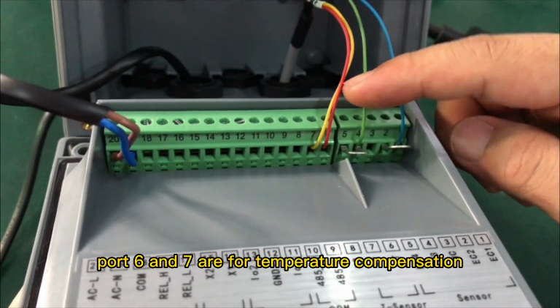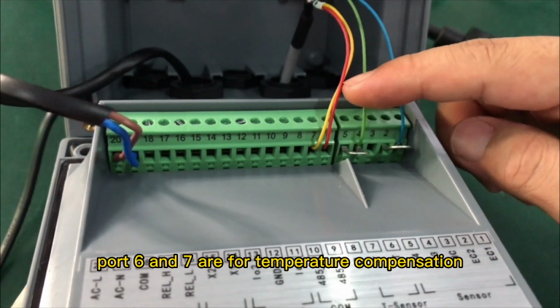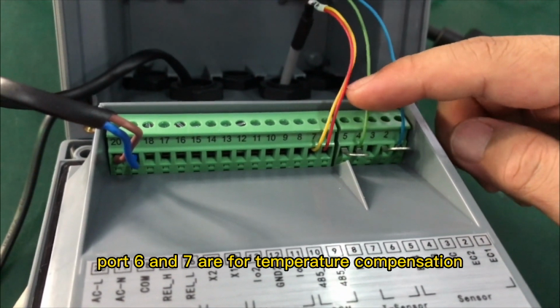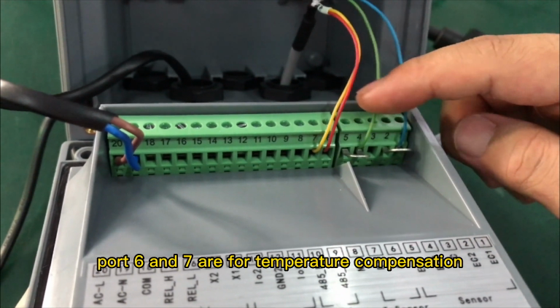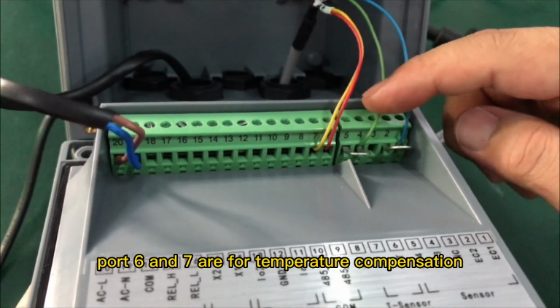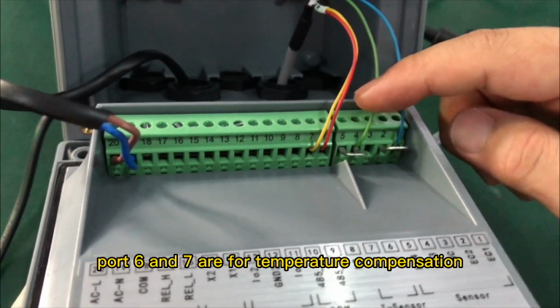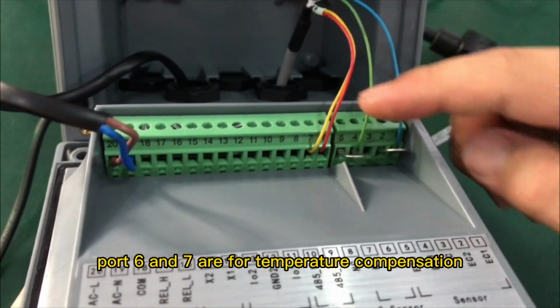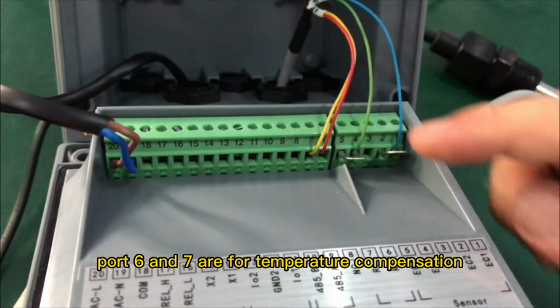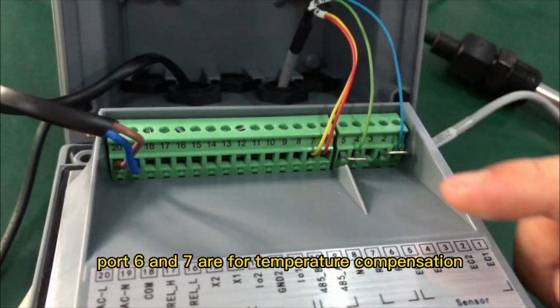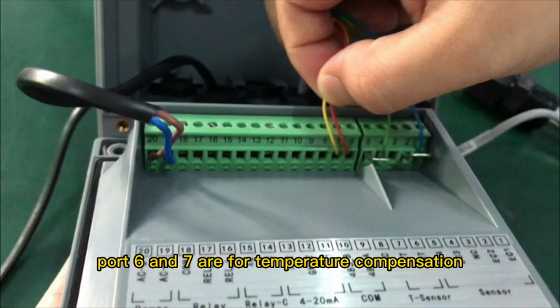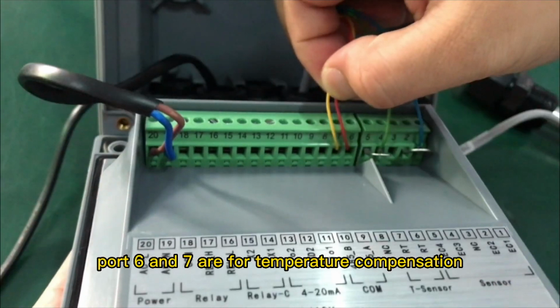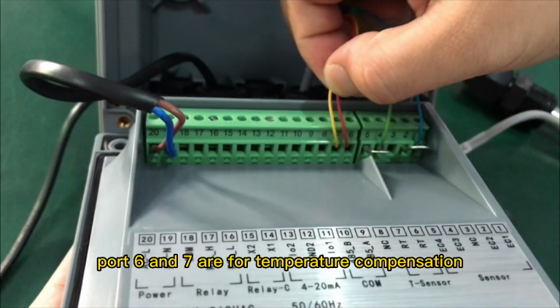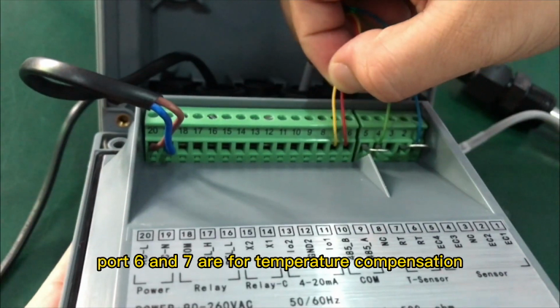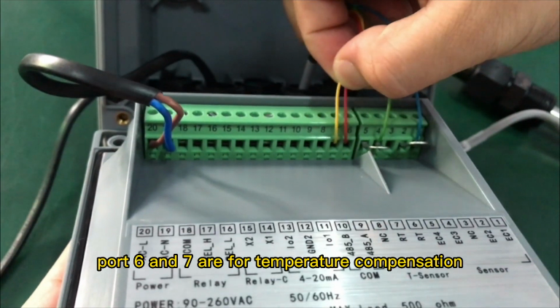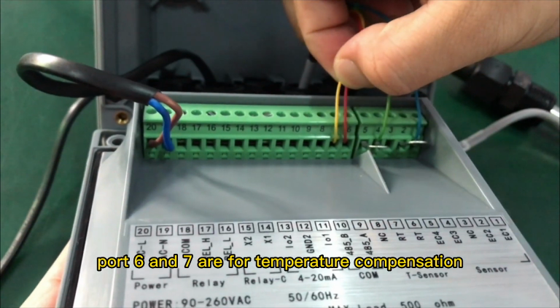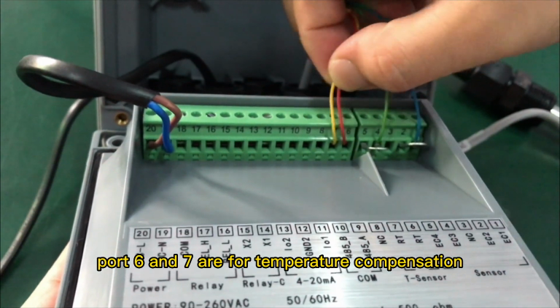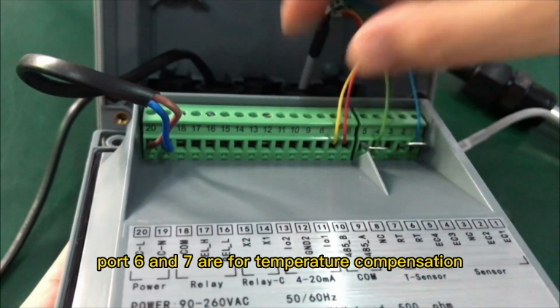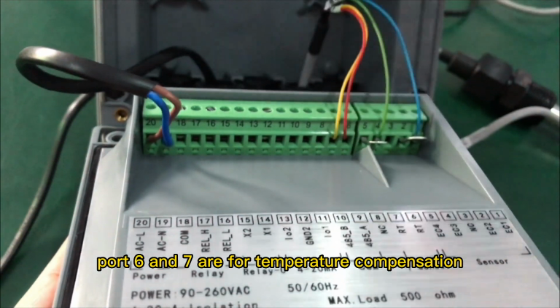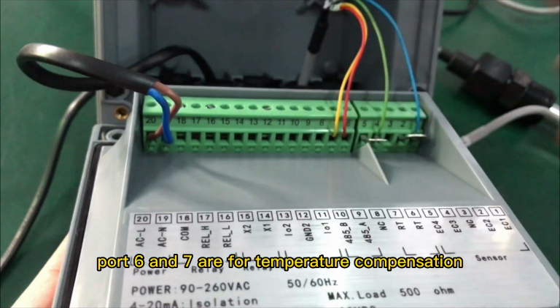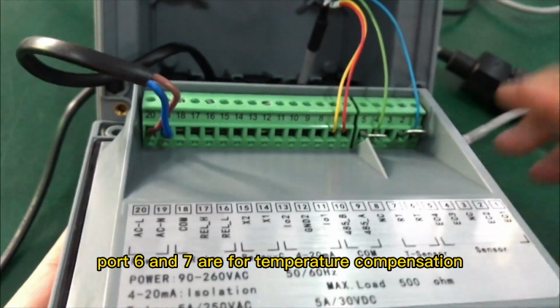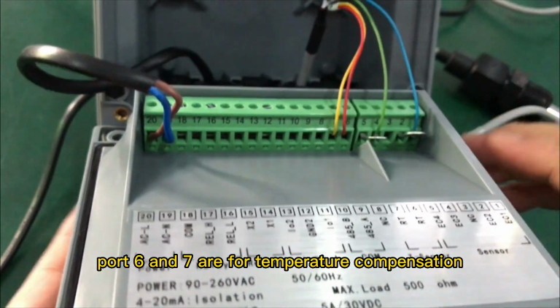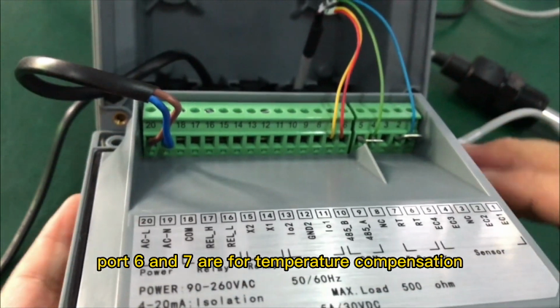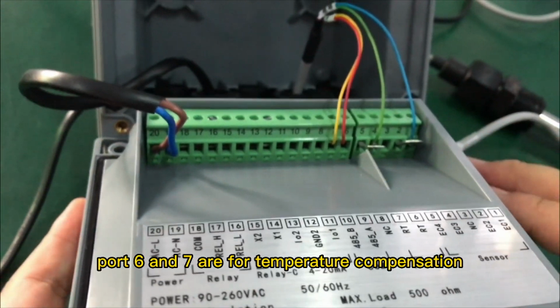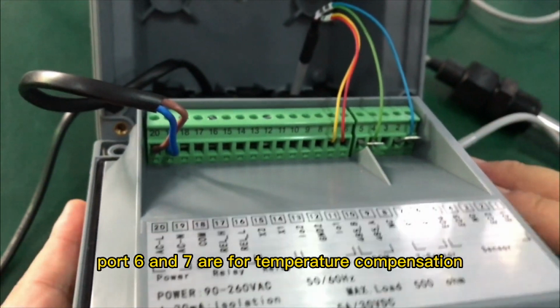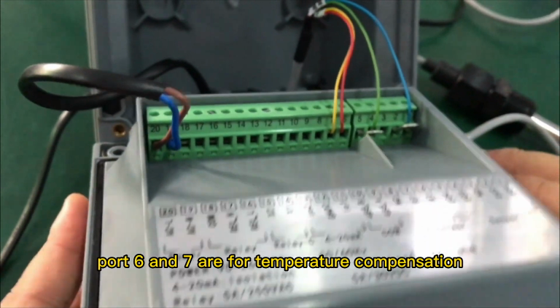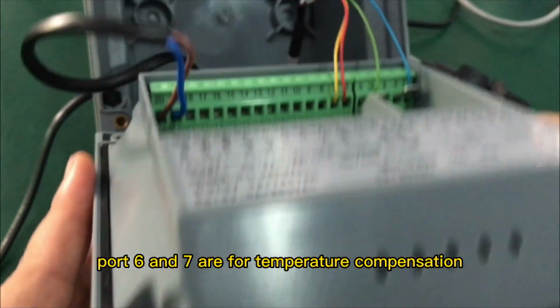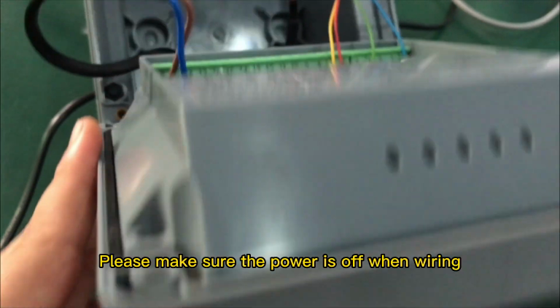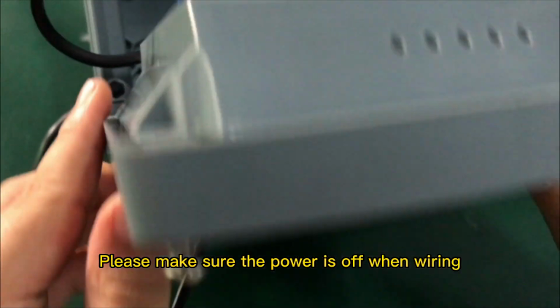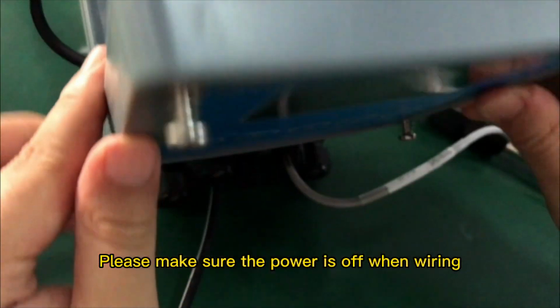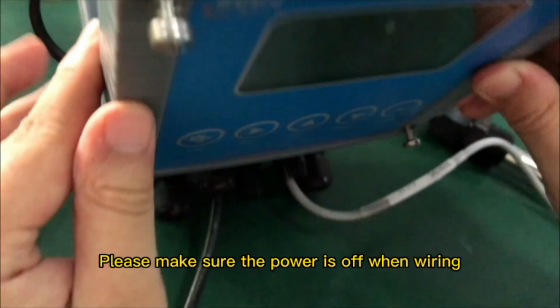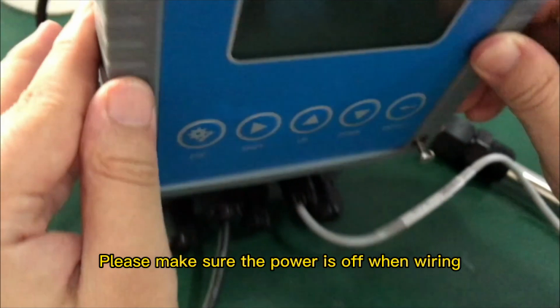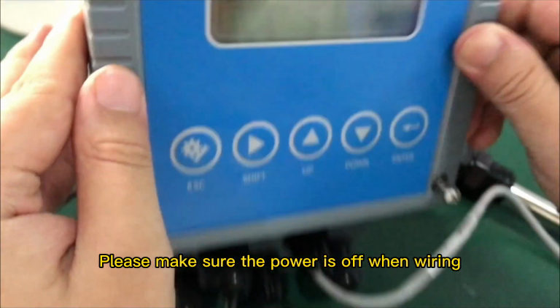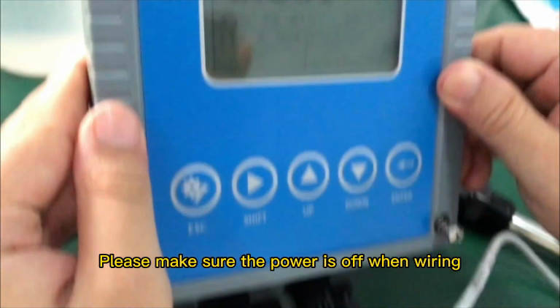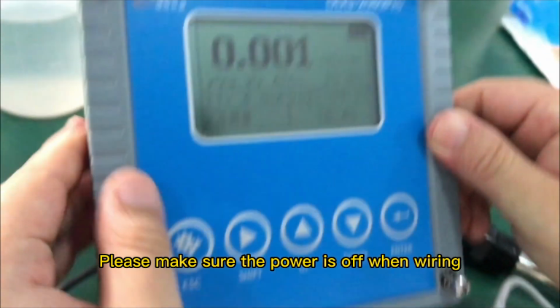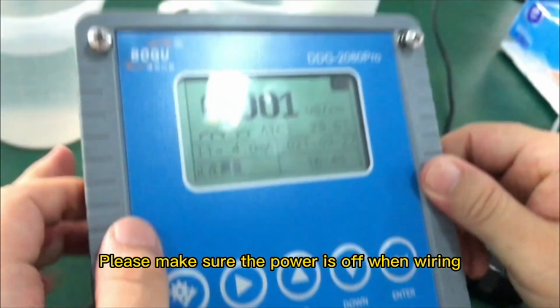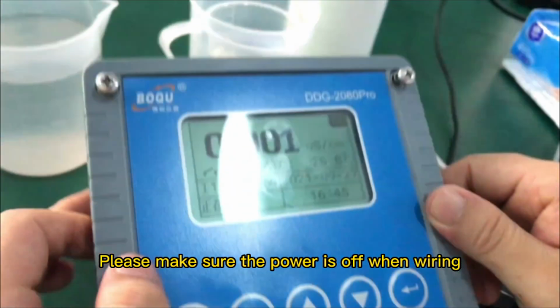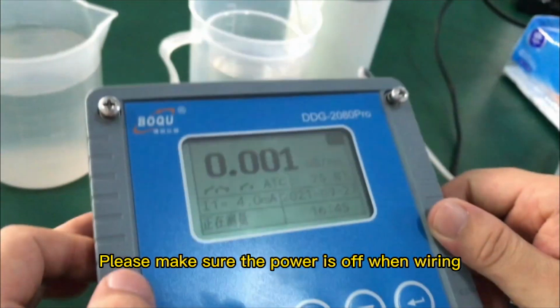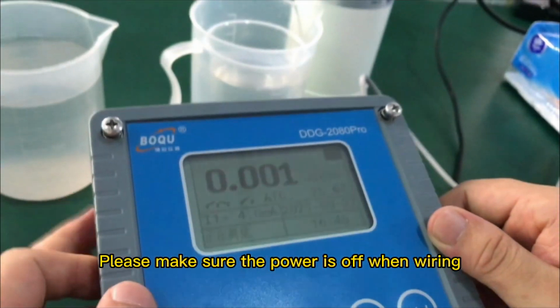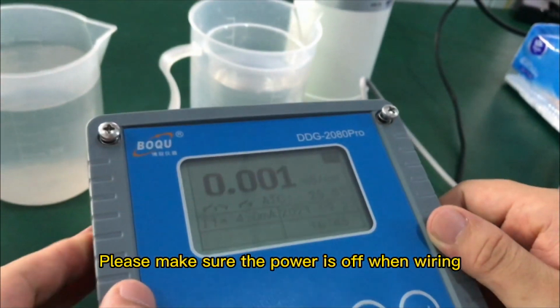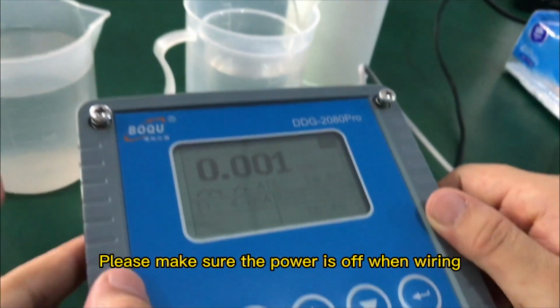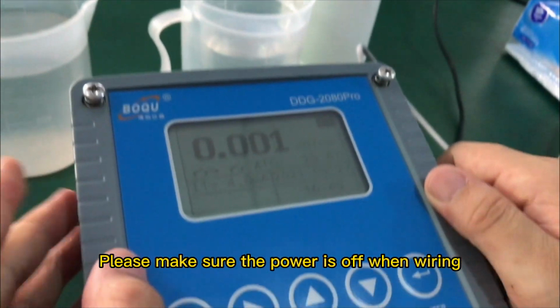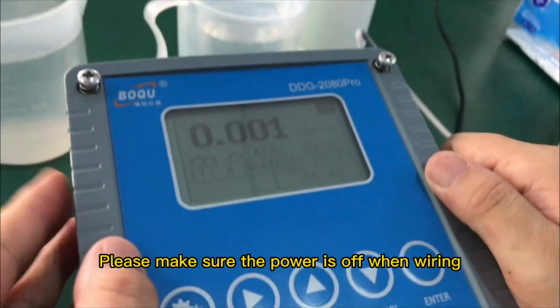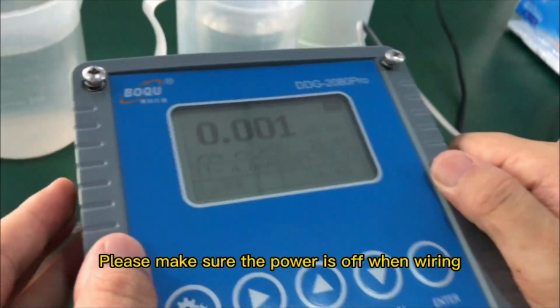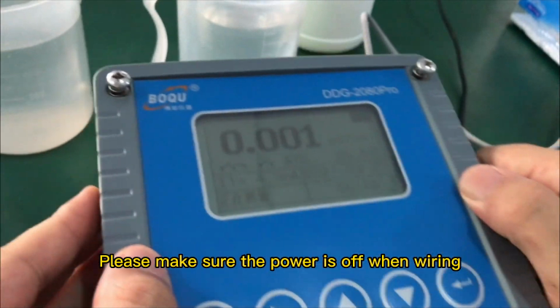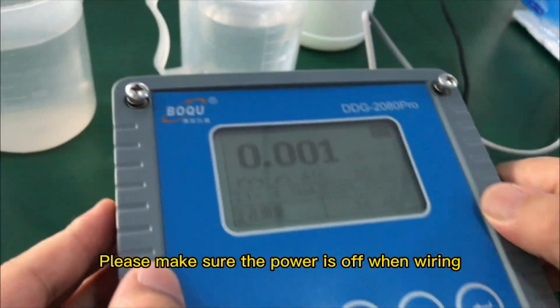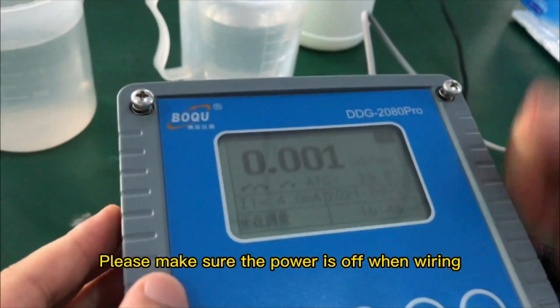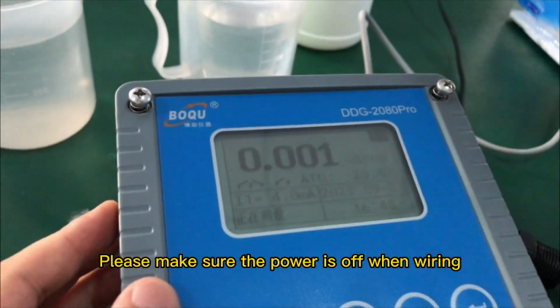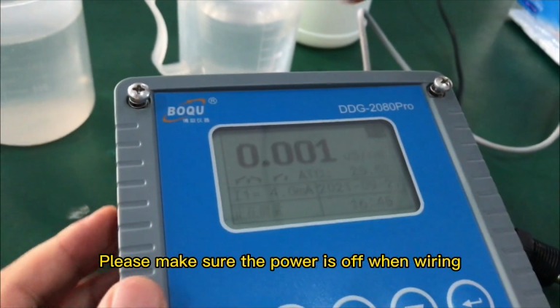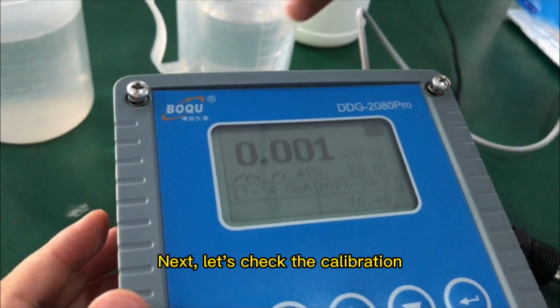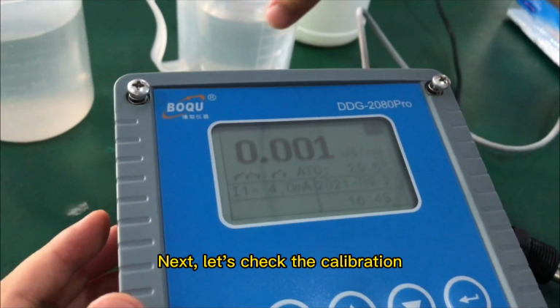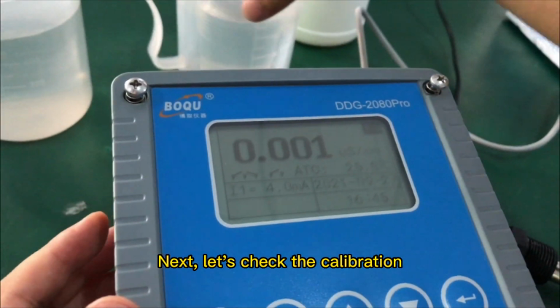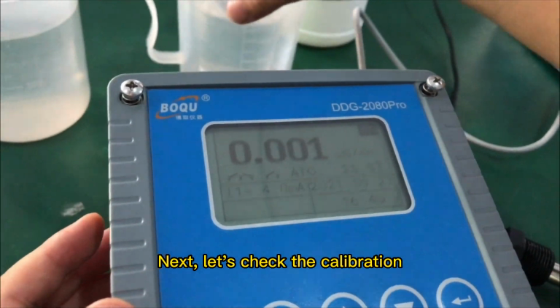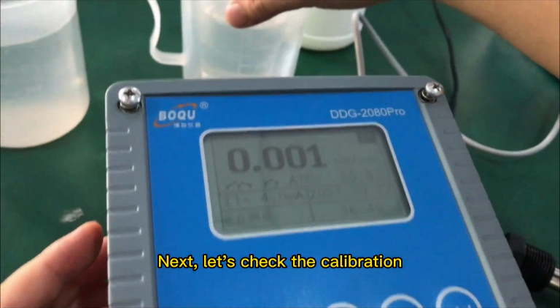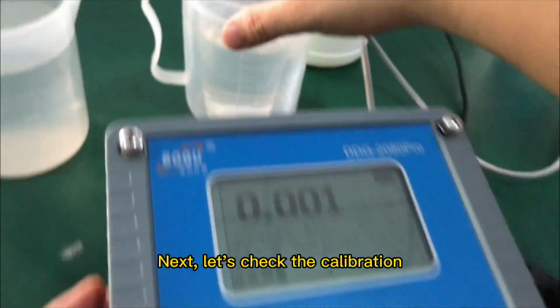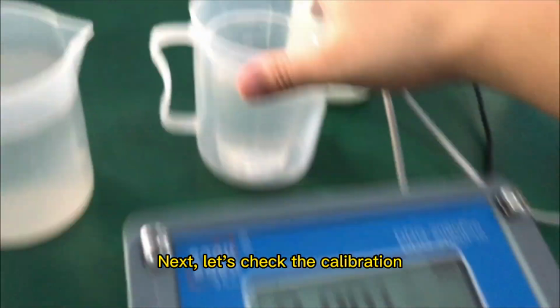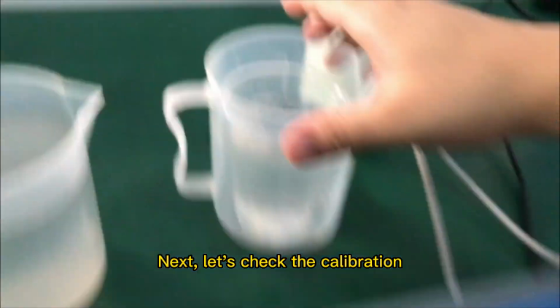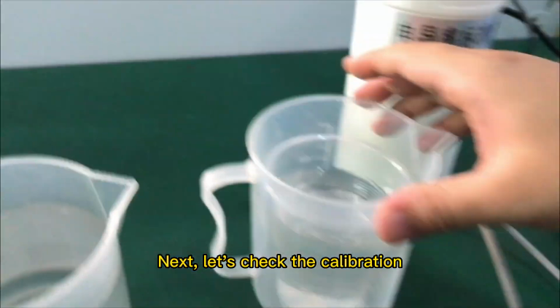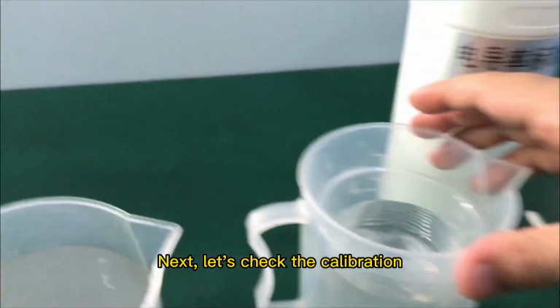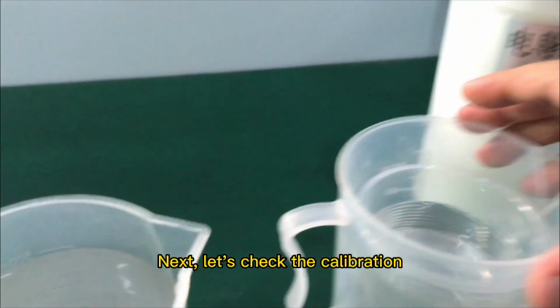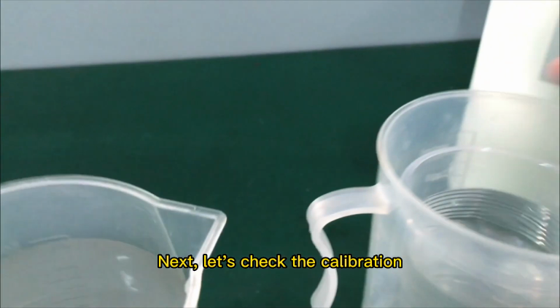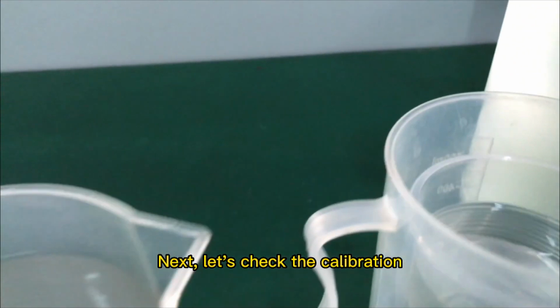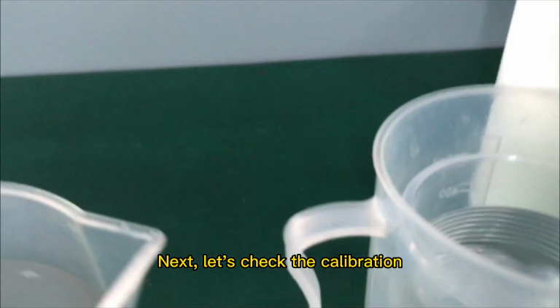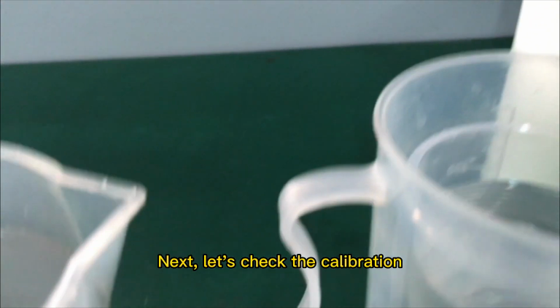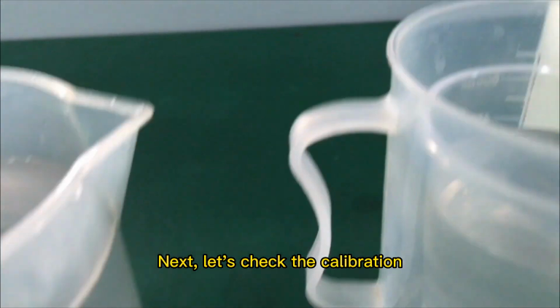Port 6 and 7 are for temperature compensation. Please make sure the power is off when wiring. Next, let's check the calibration.